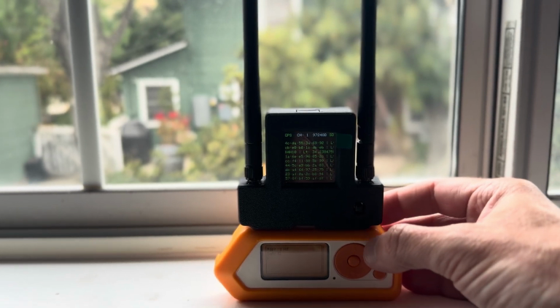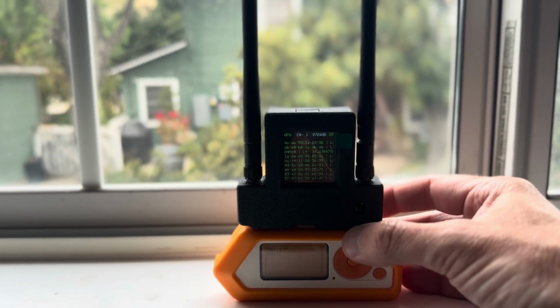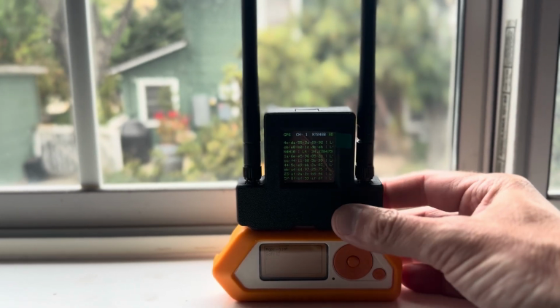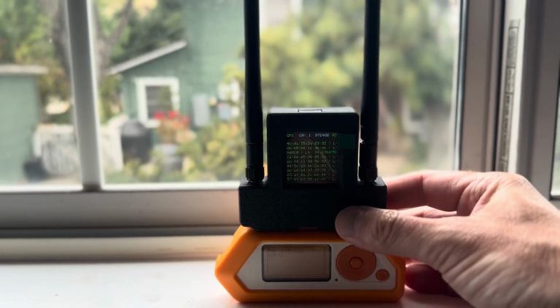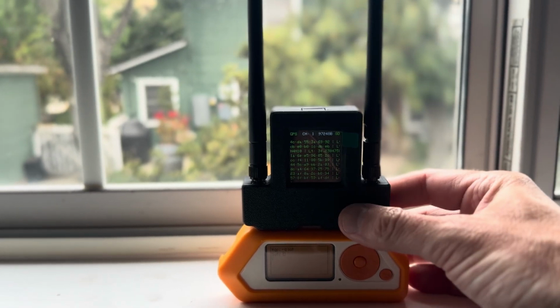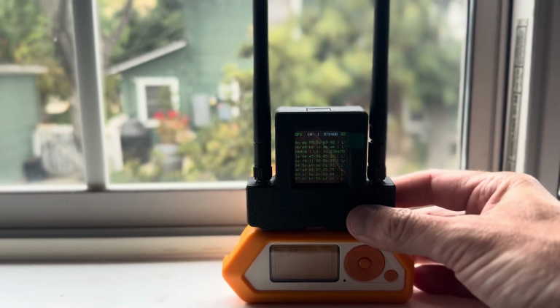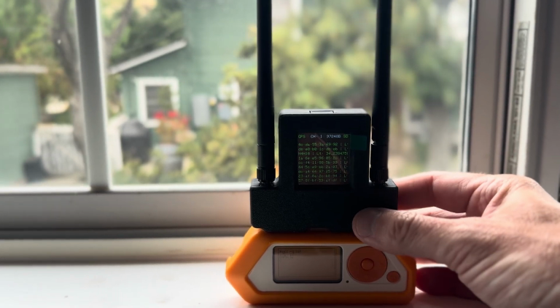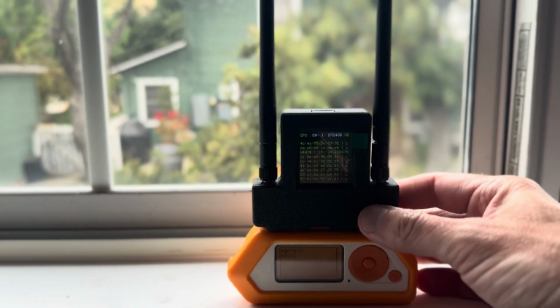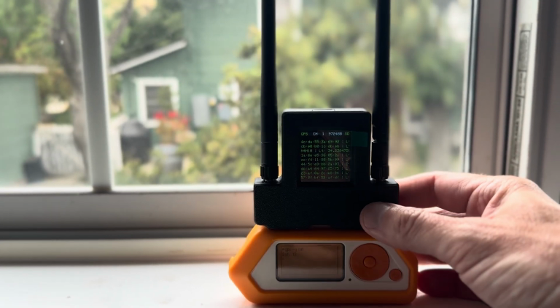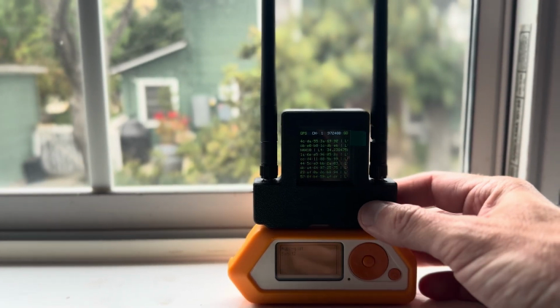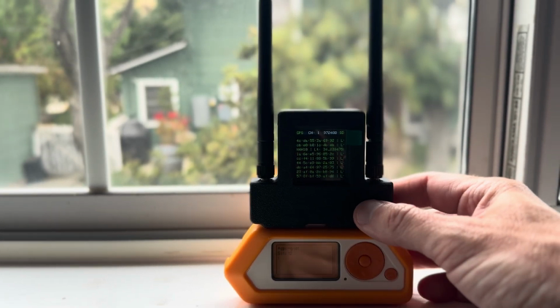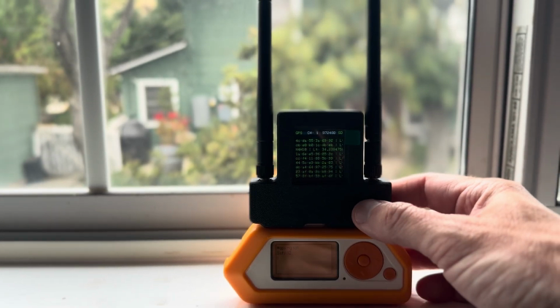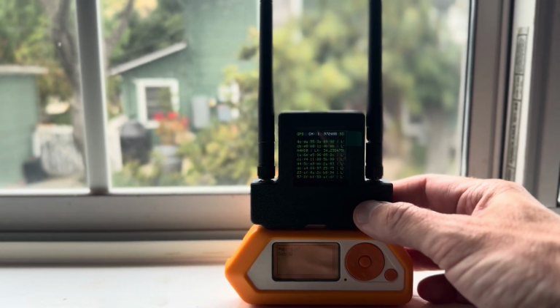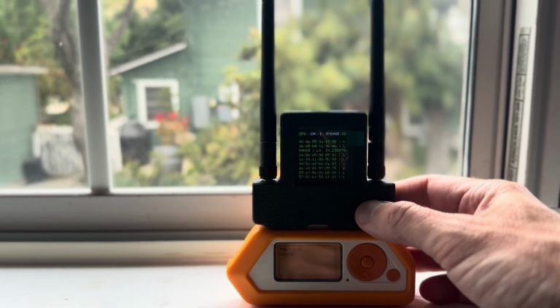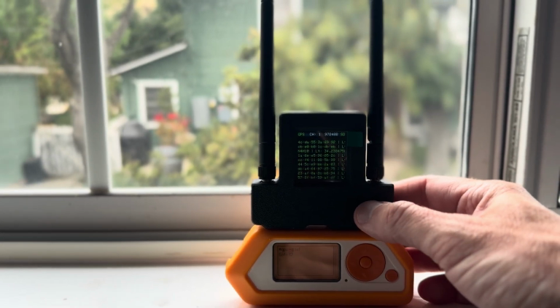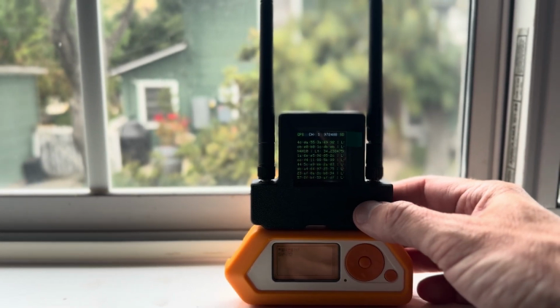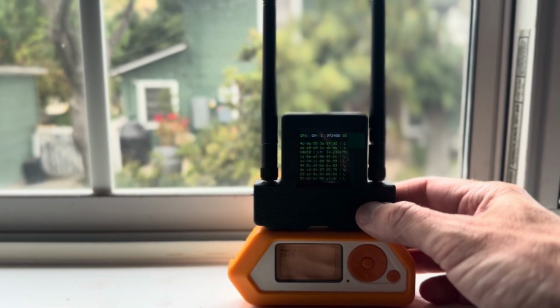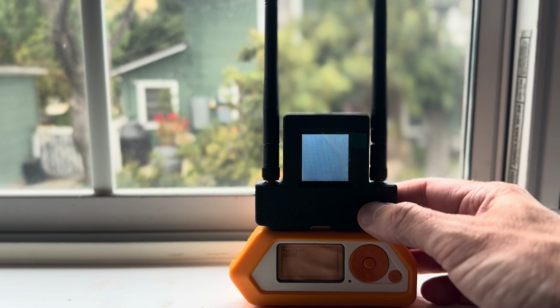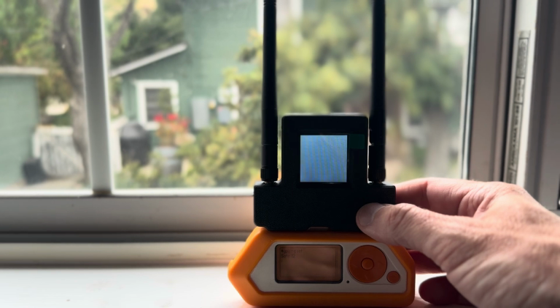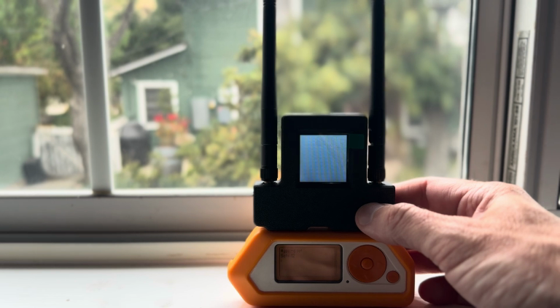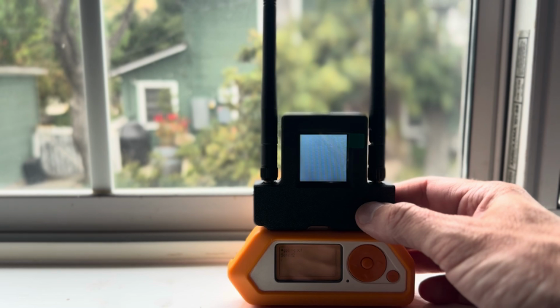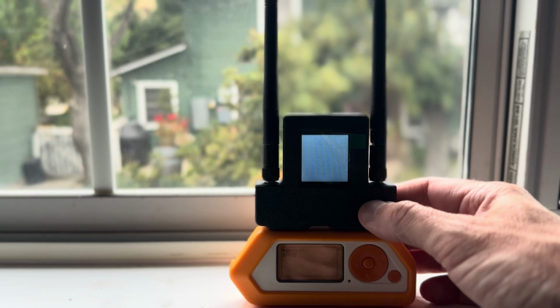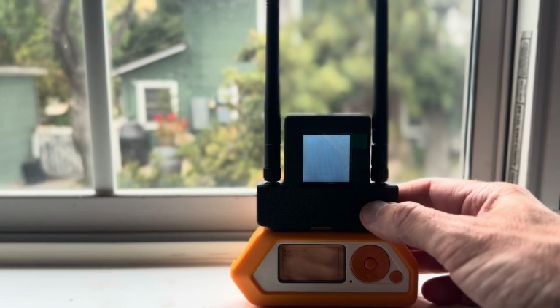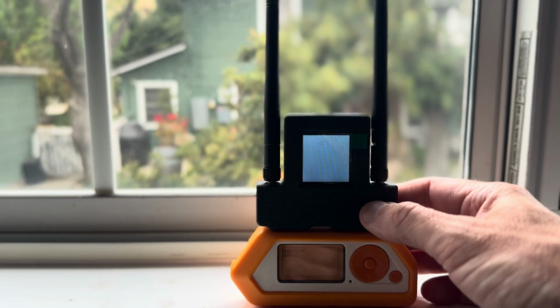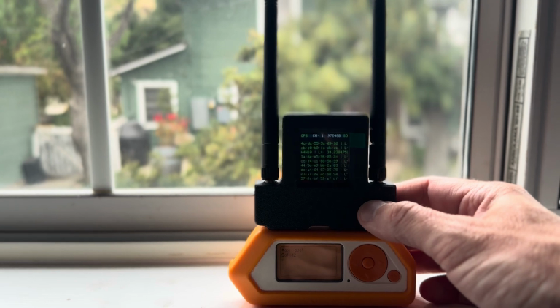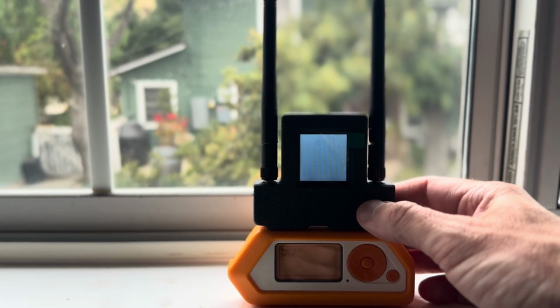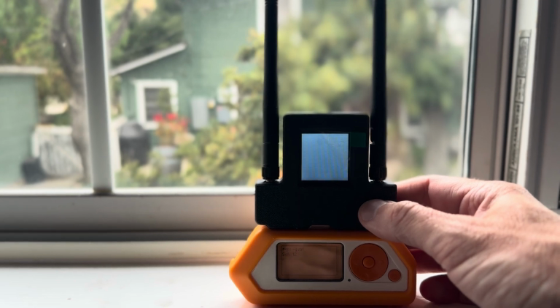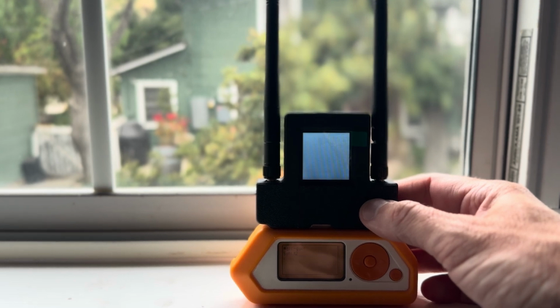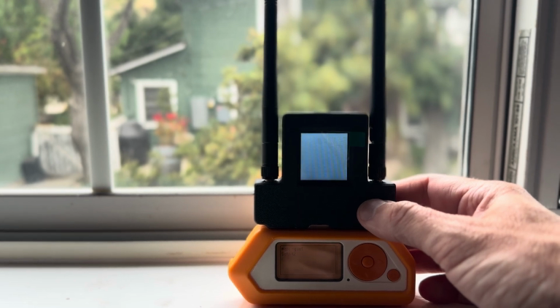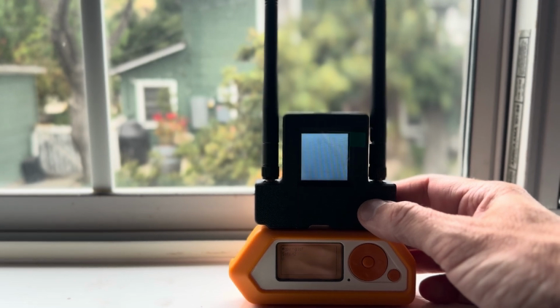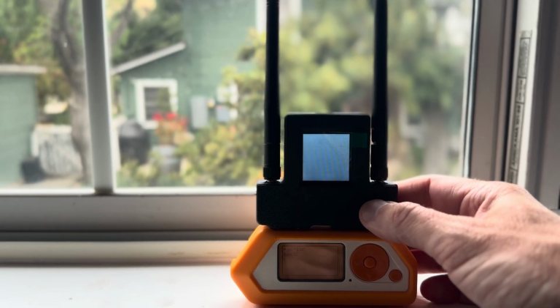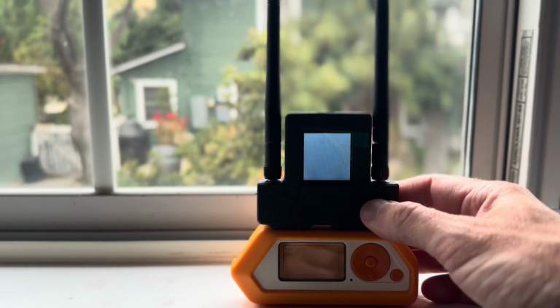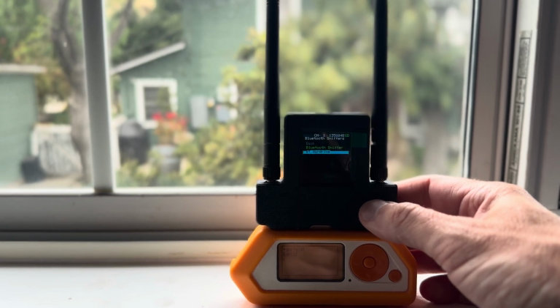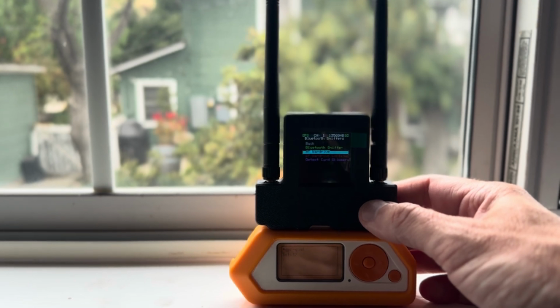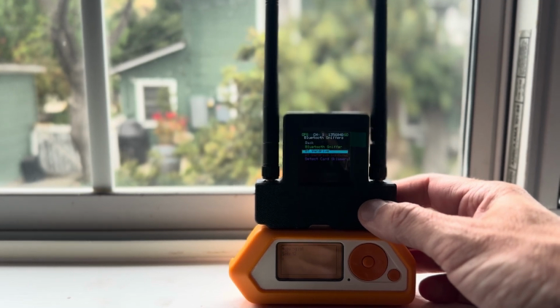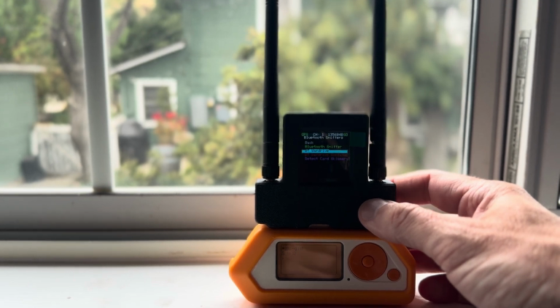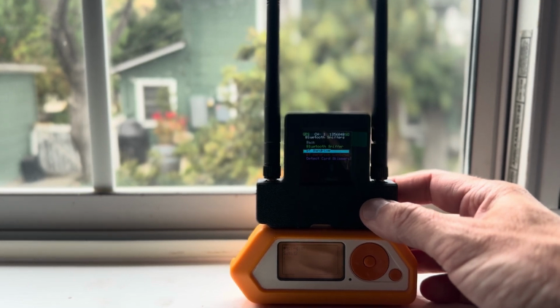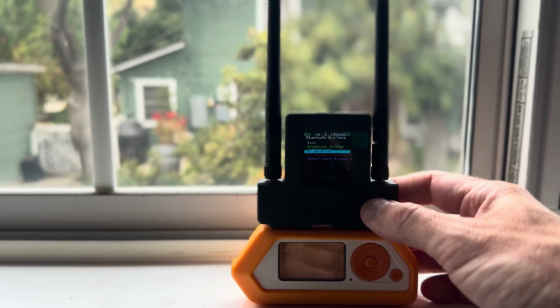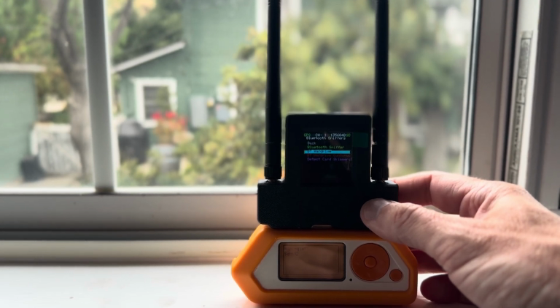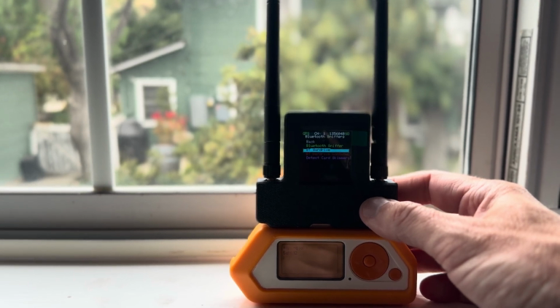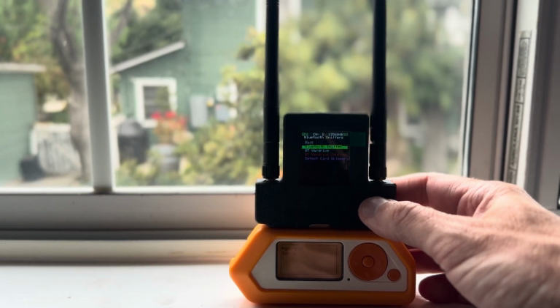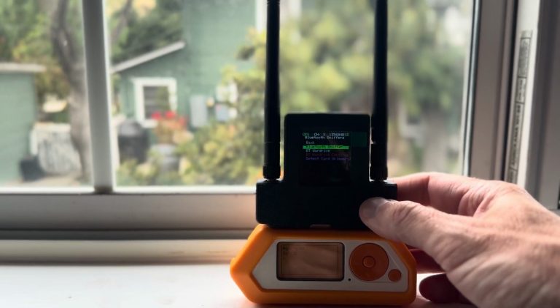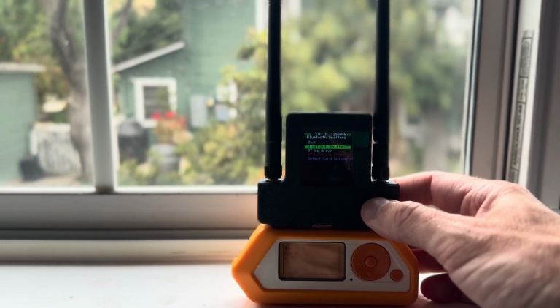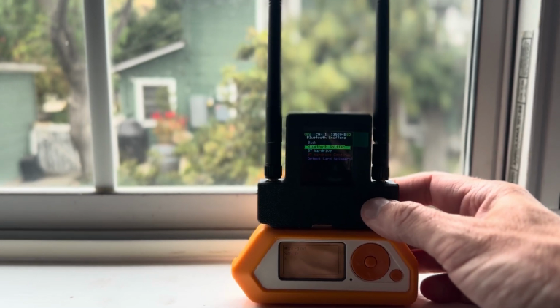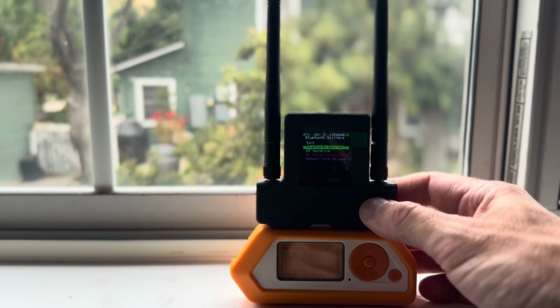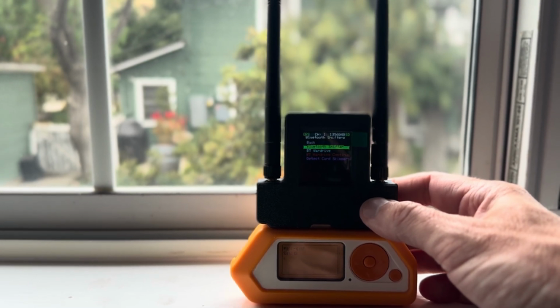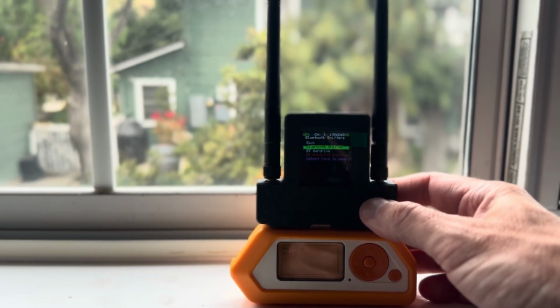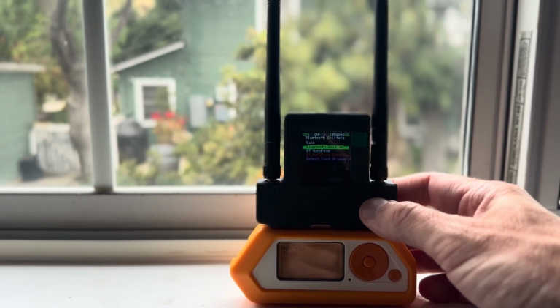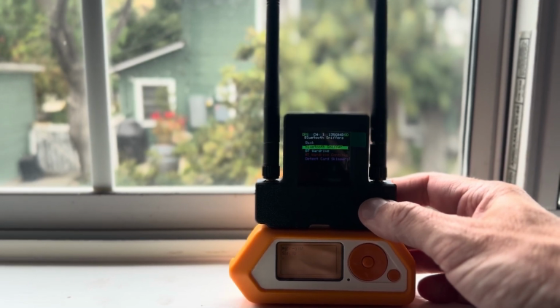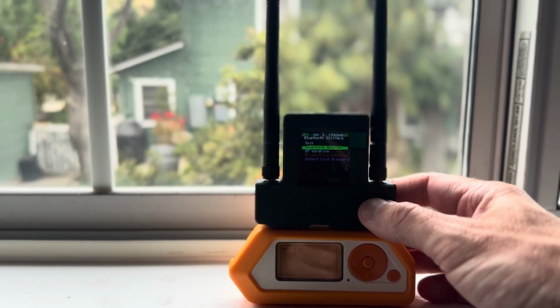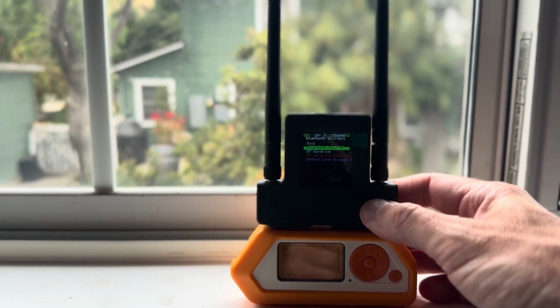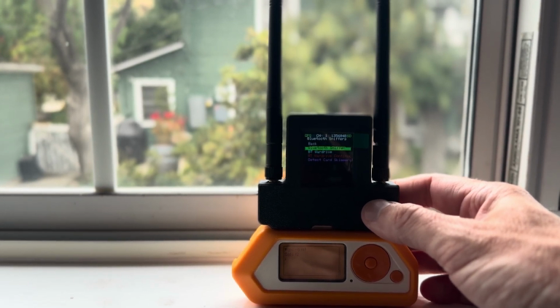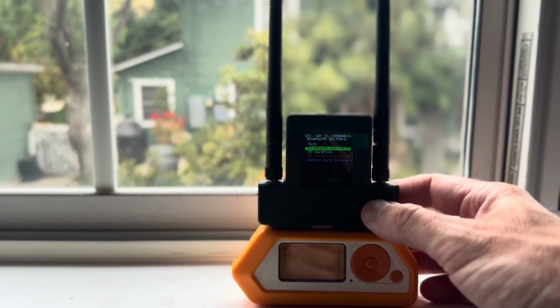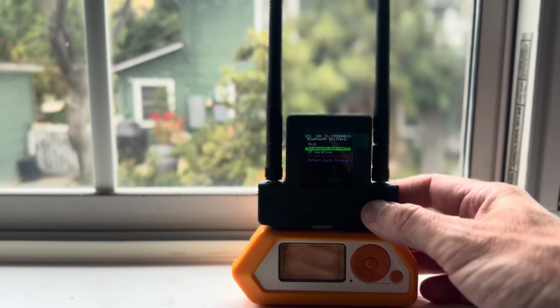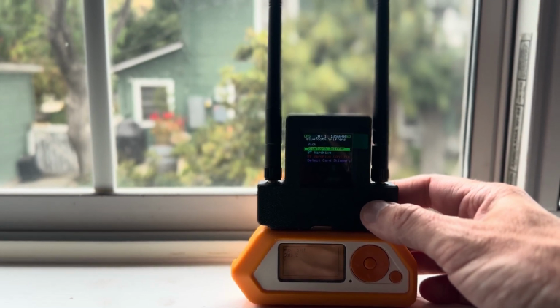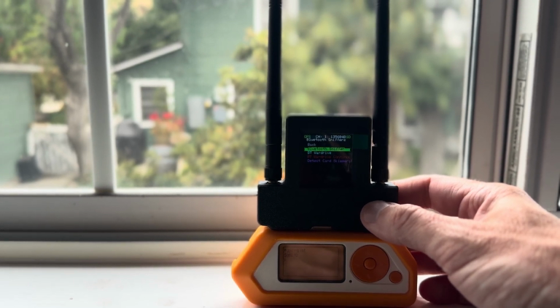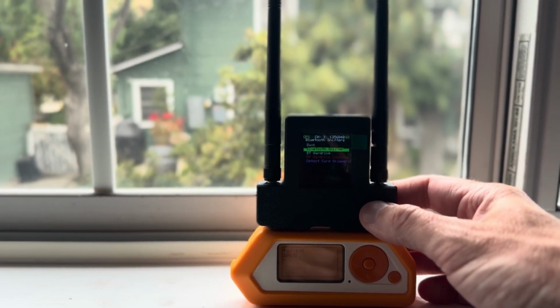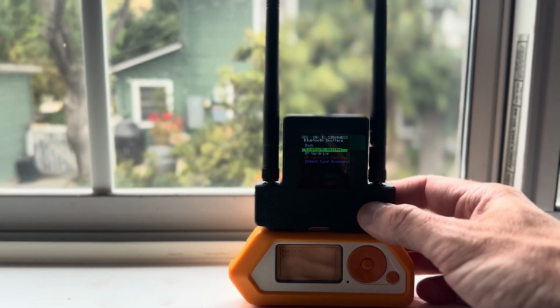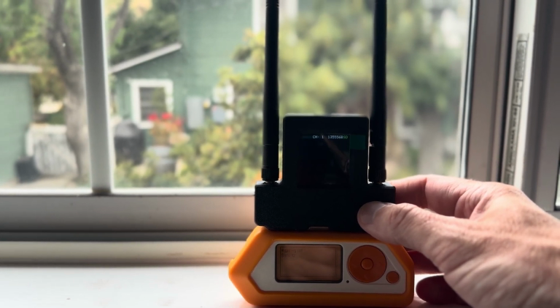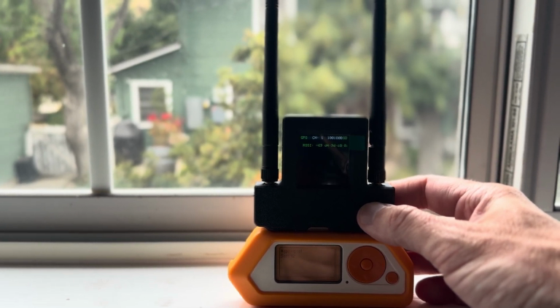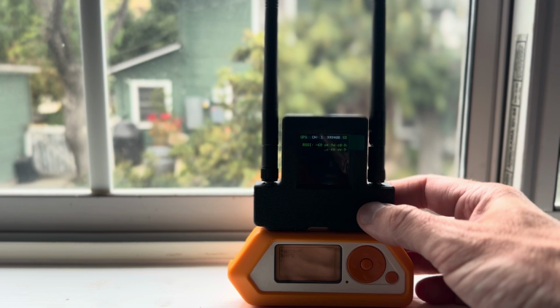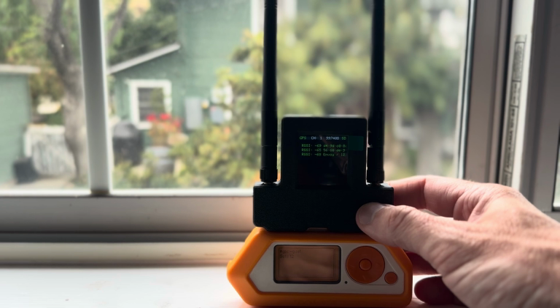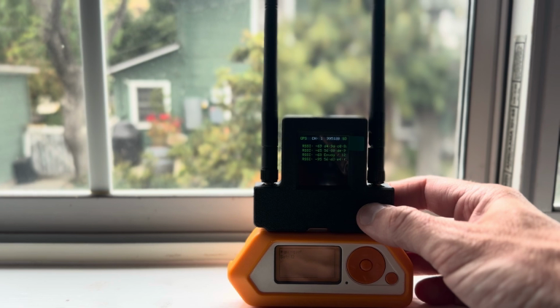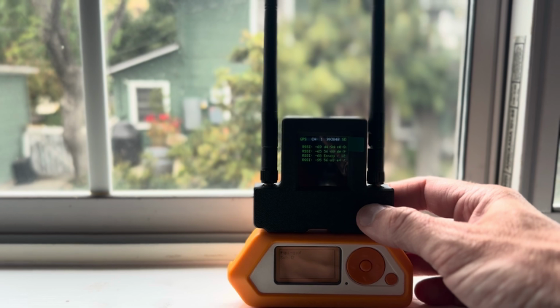It does all the same stuff it always did before. So if you don't want to Wardrive, you can just do Bluetooth sniffer.